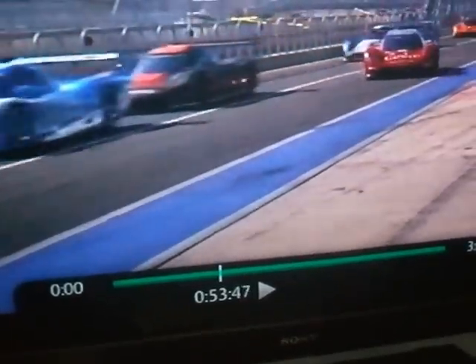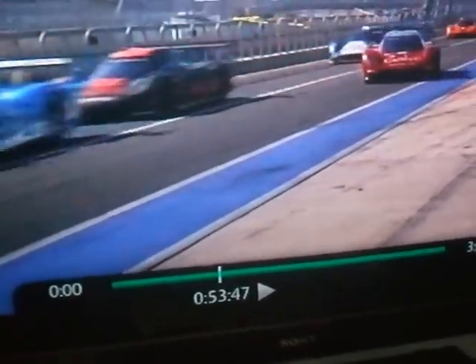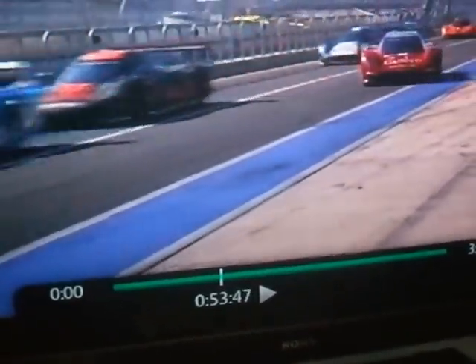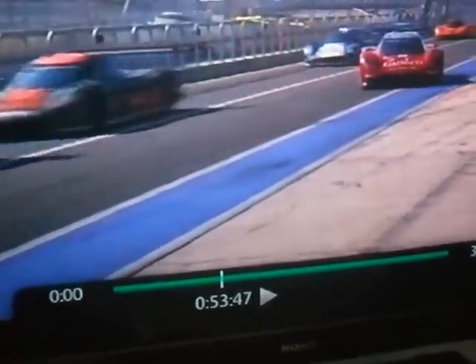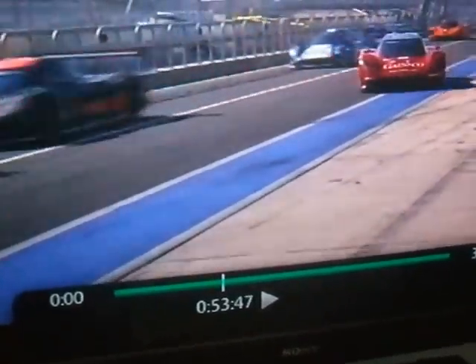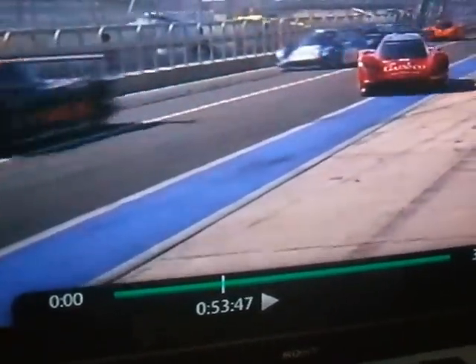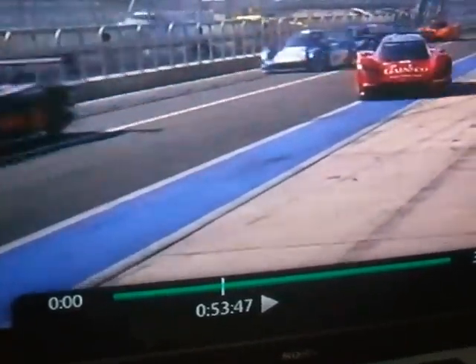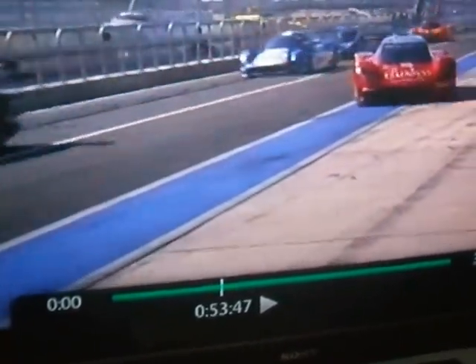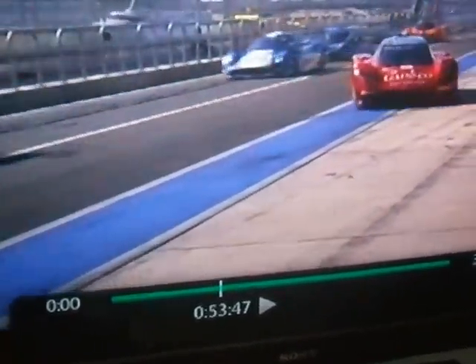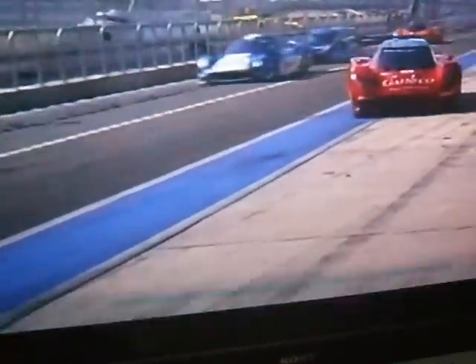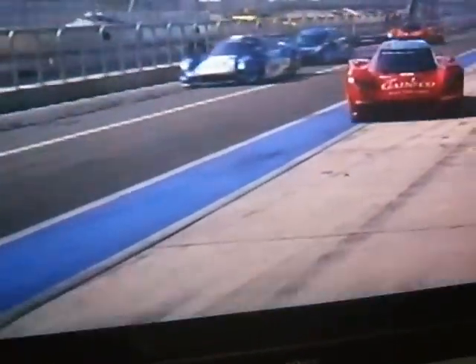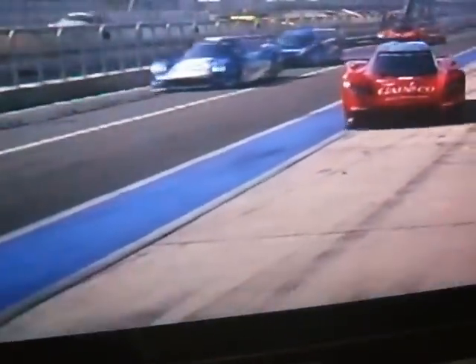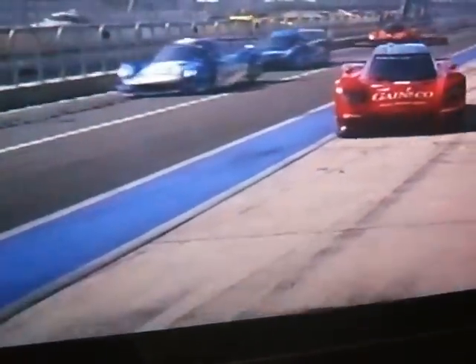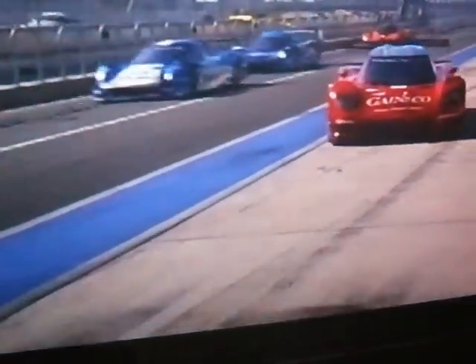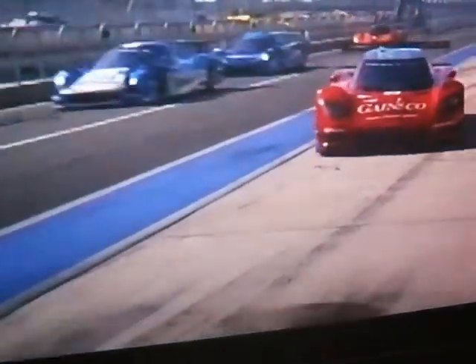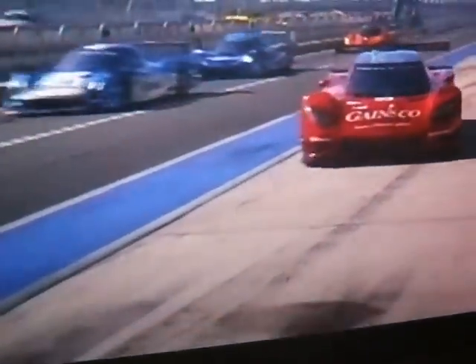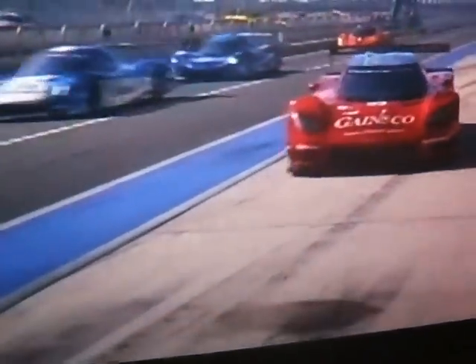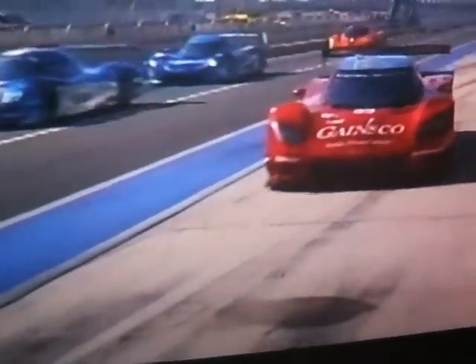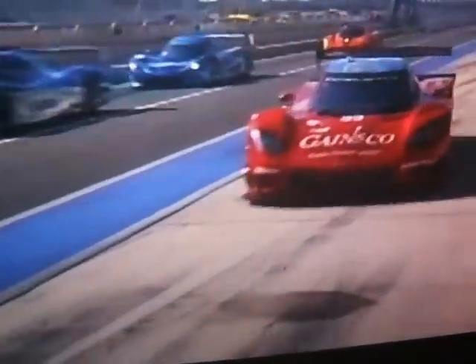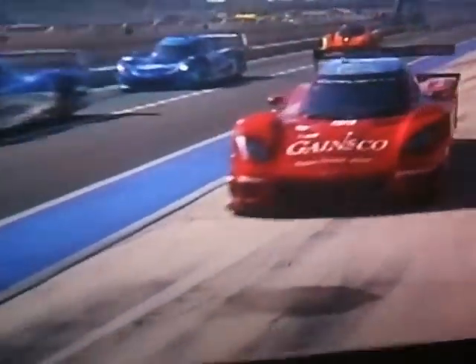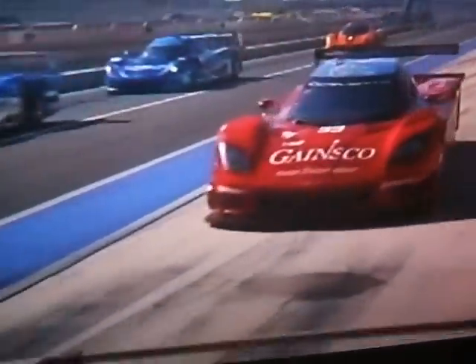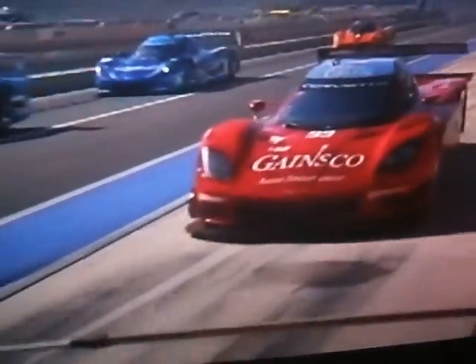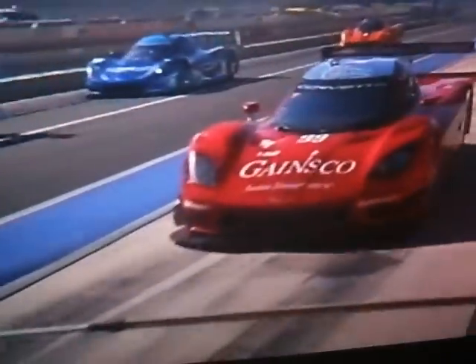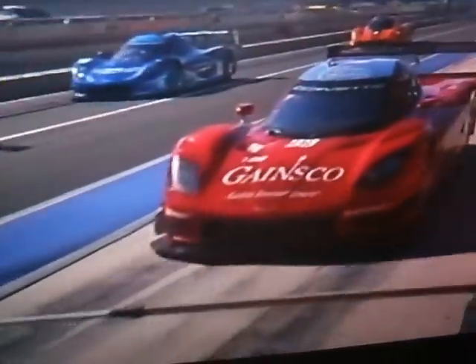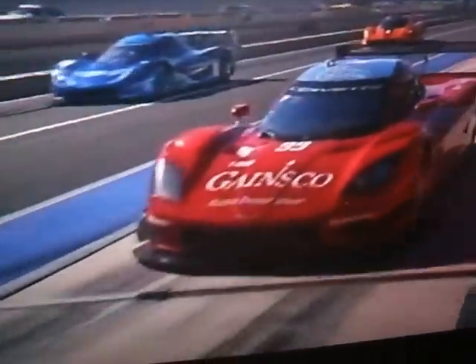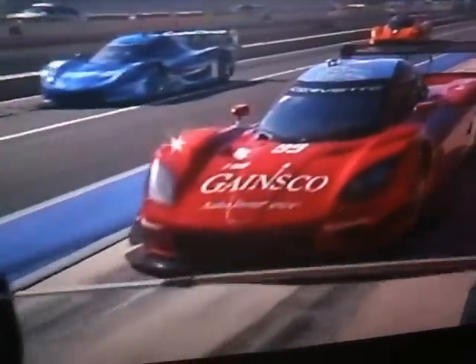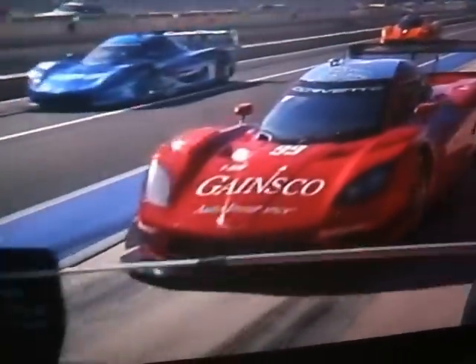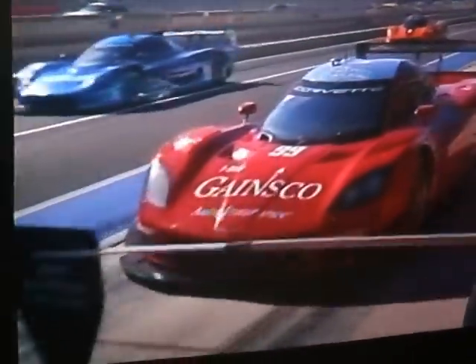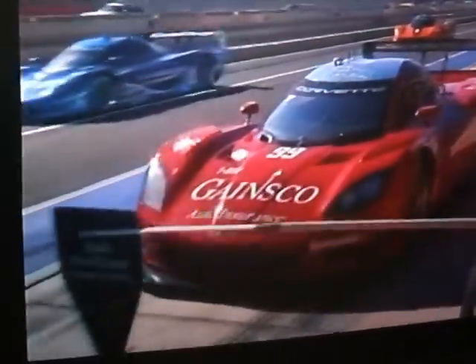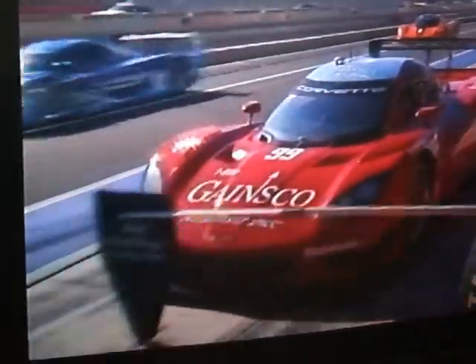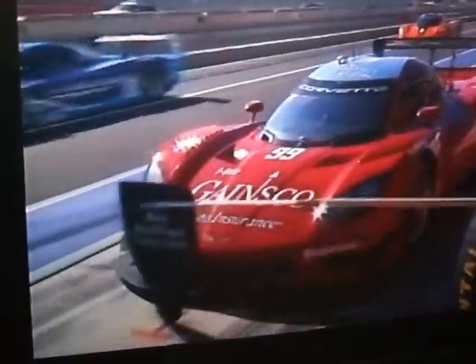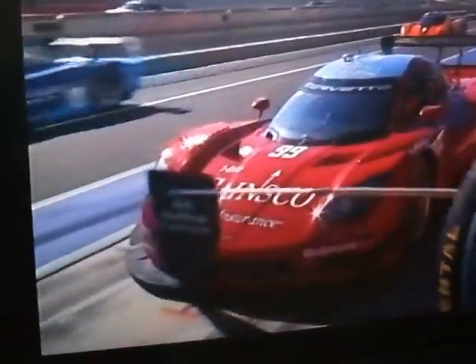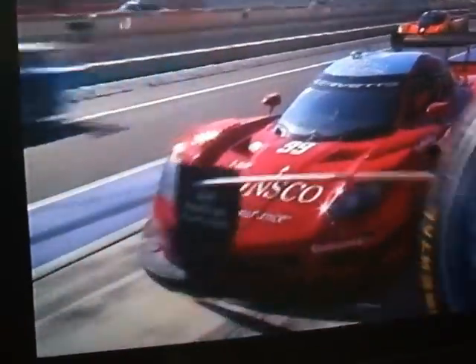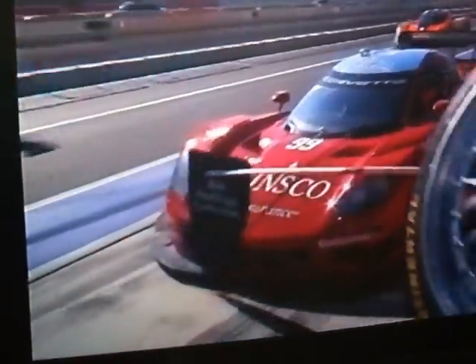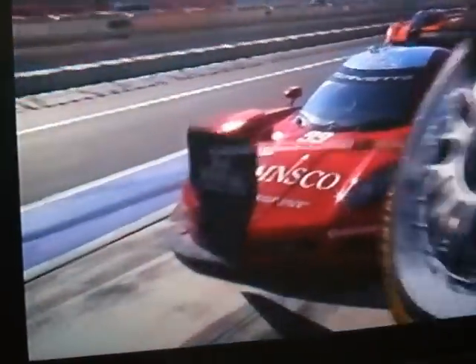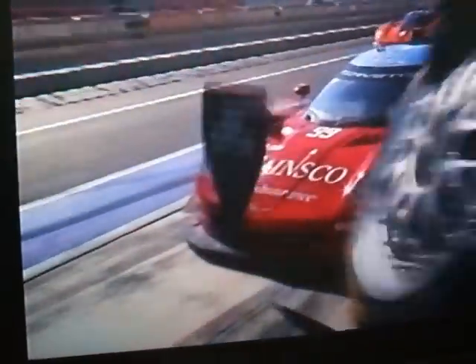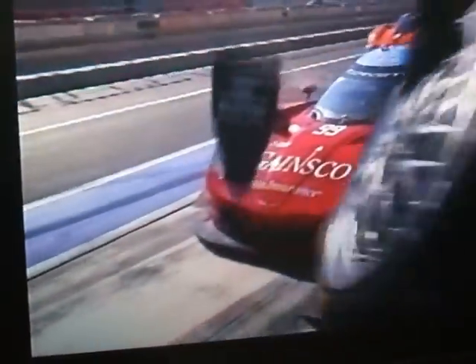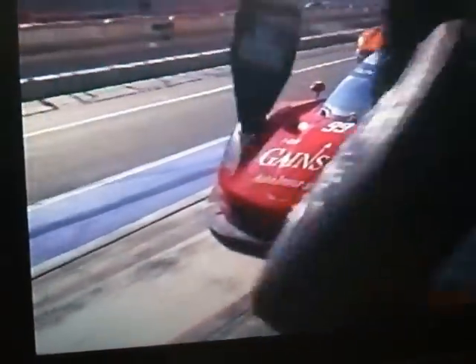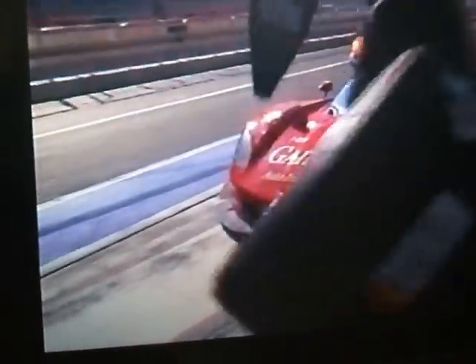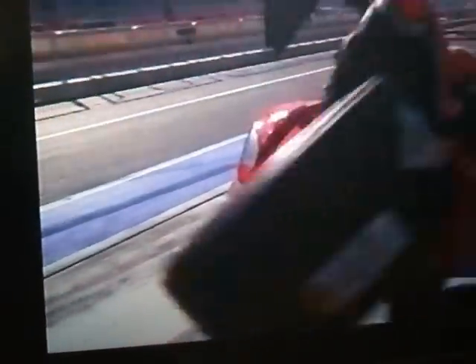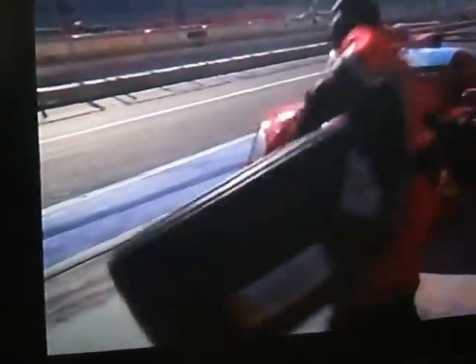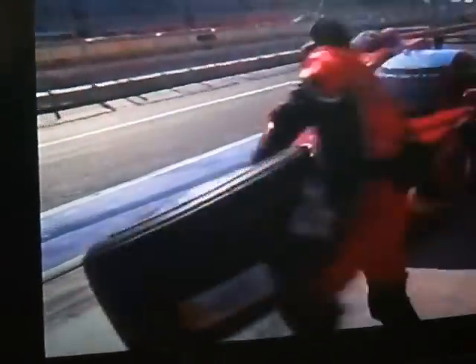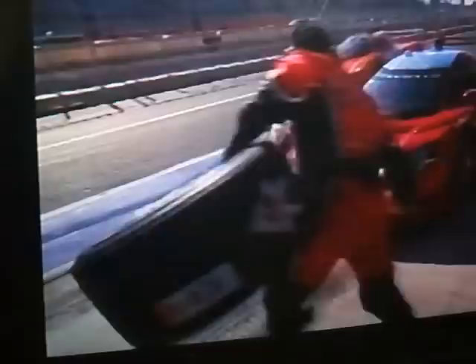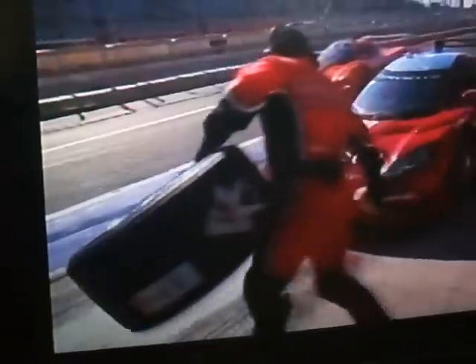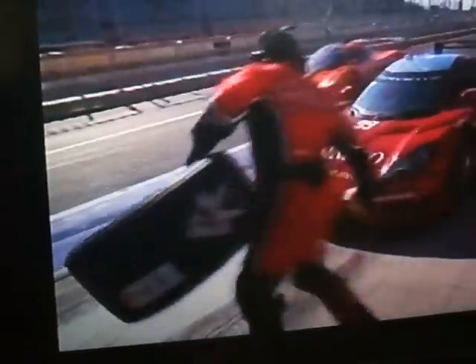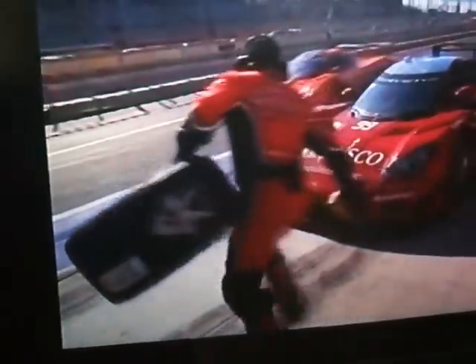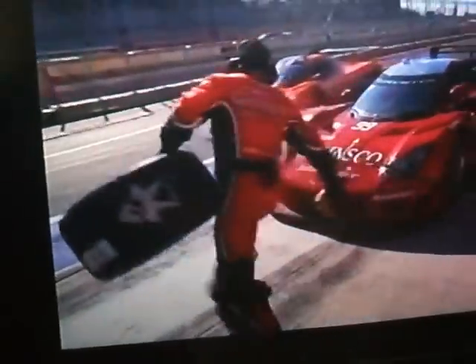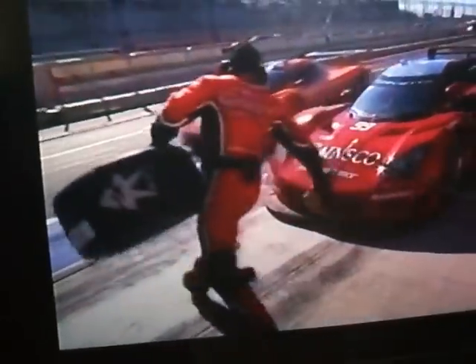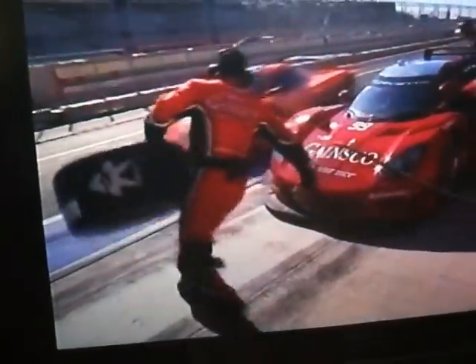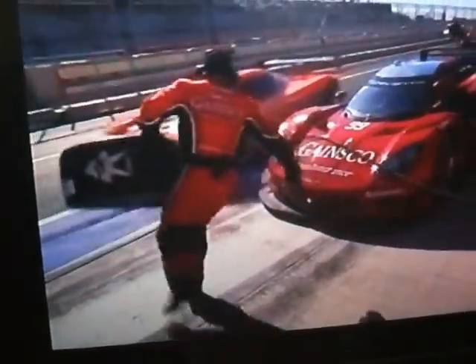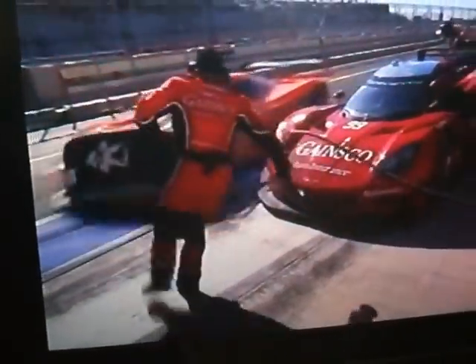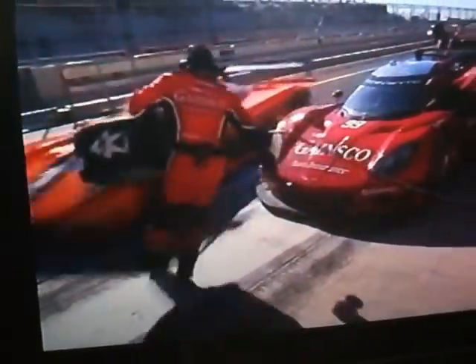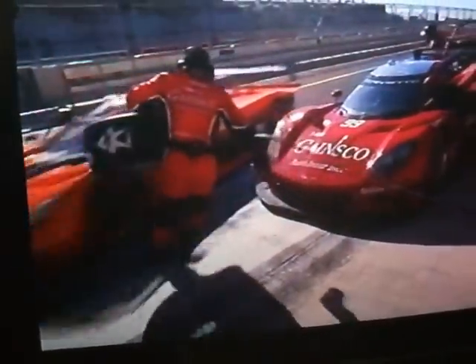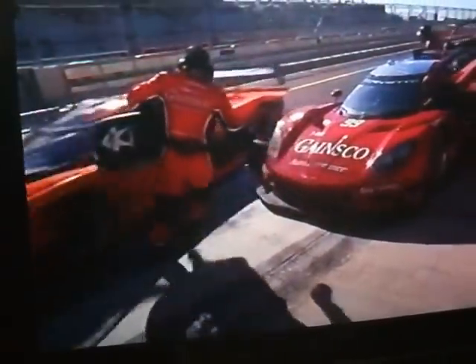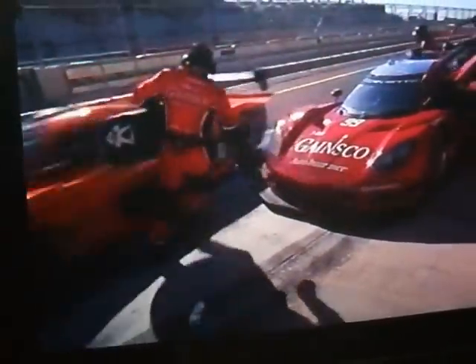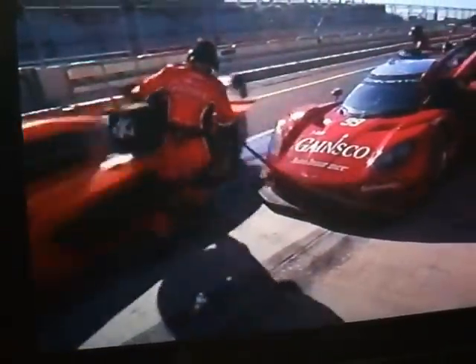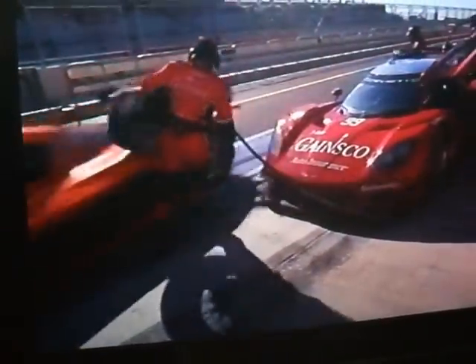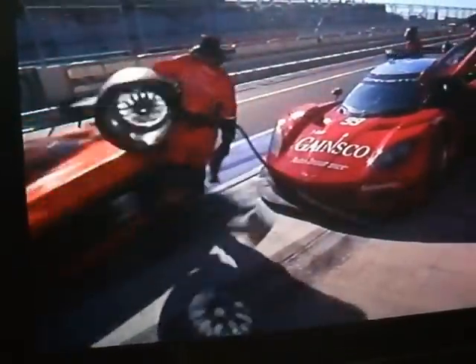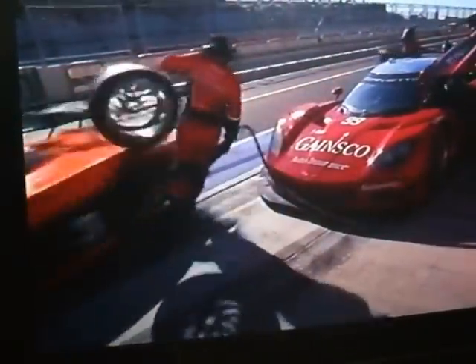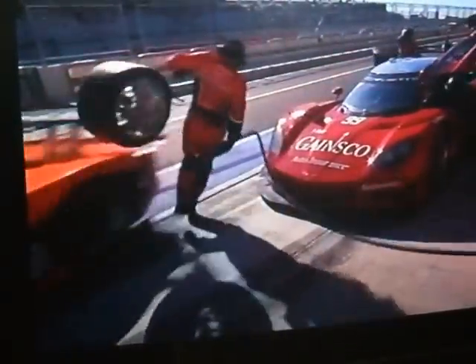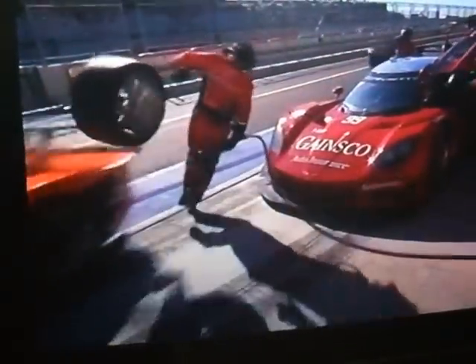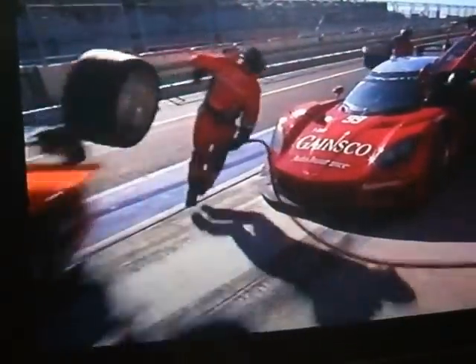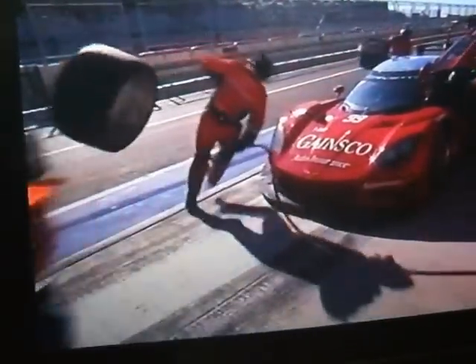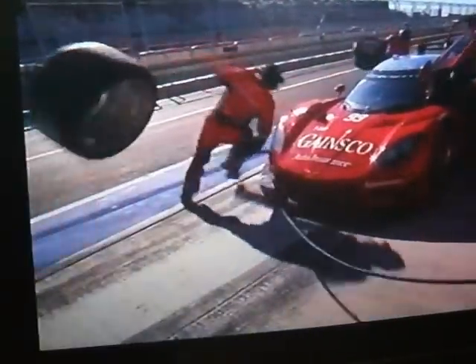The front tire changer on the right side will circle around the front of the car. Watch the orange number three coming in. Pow!